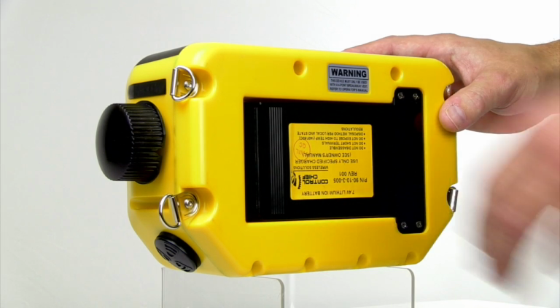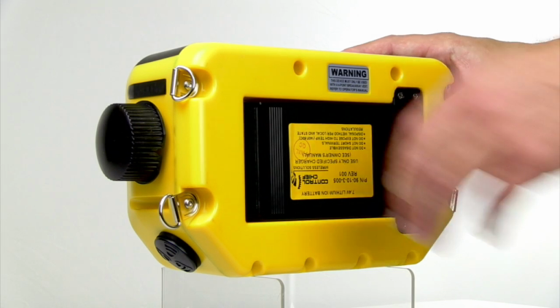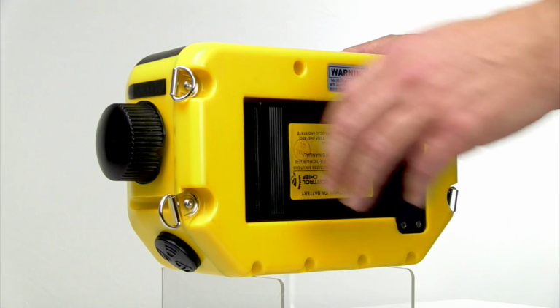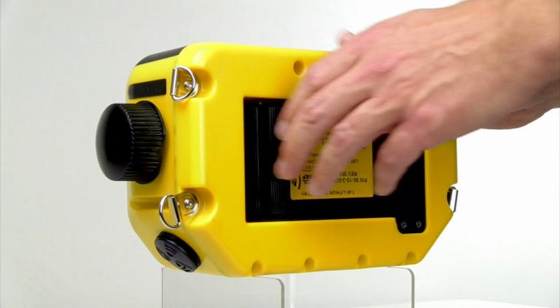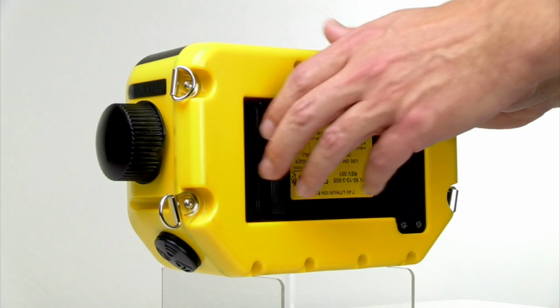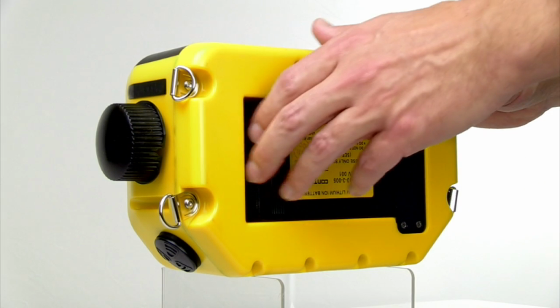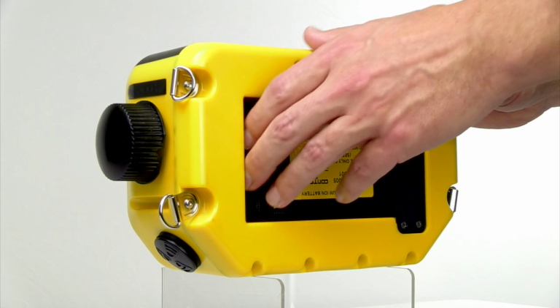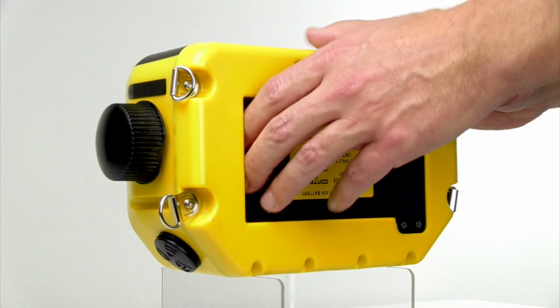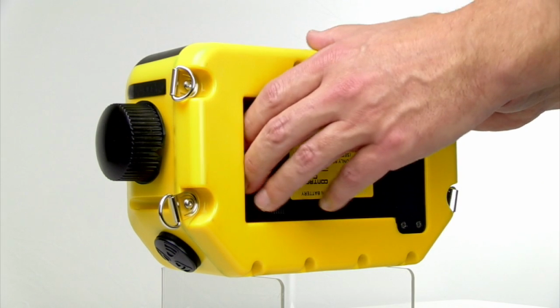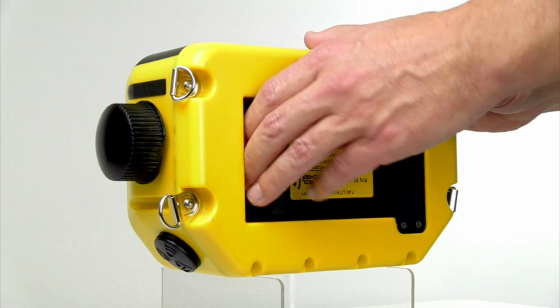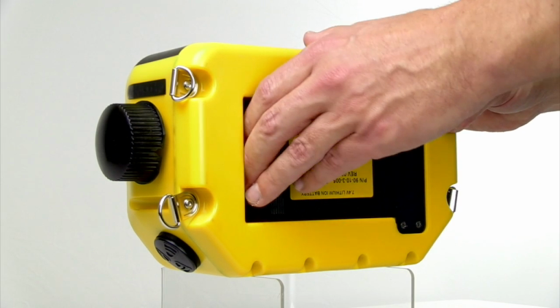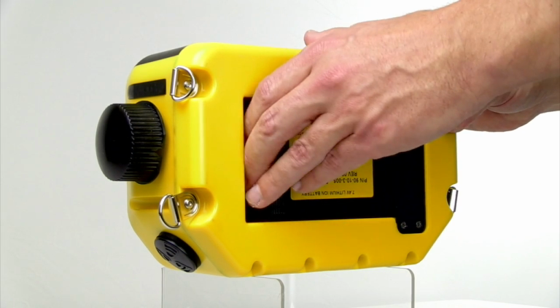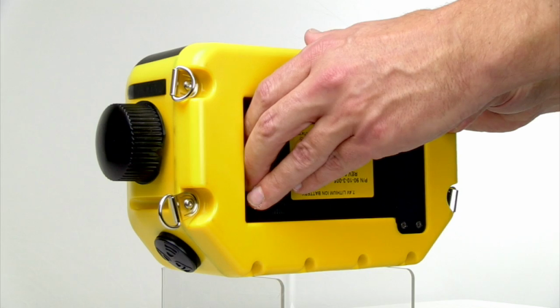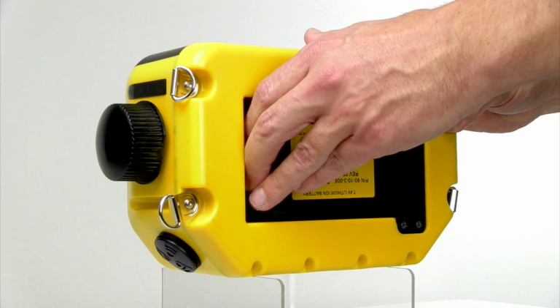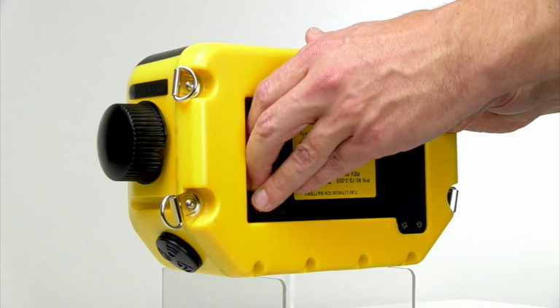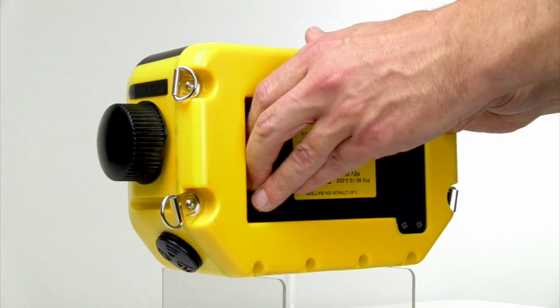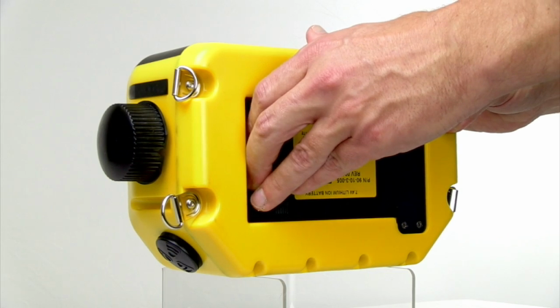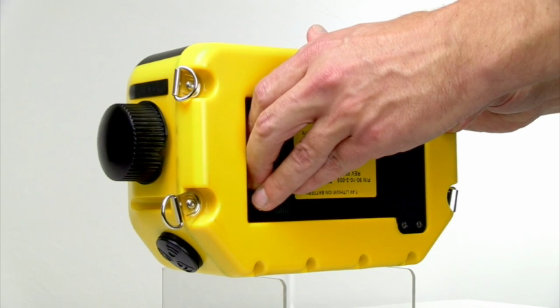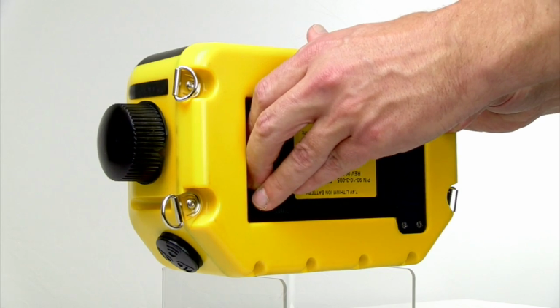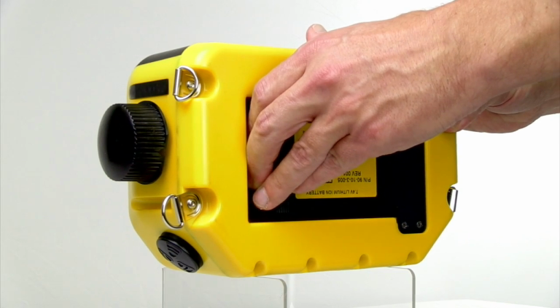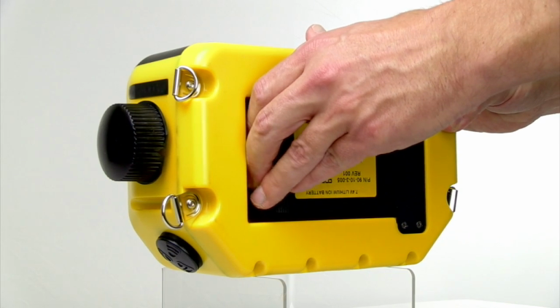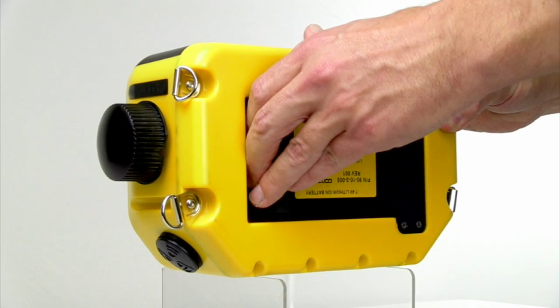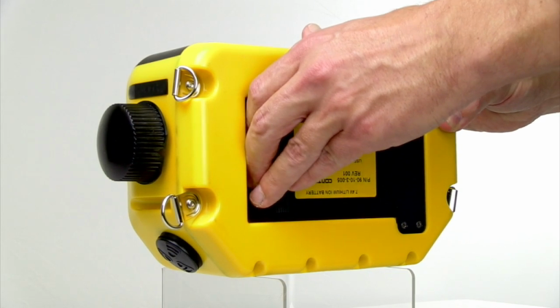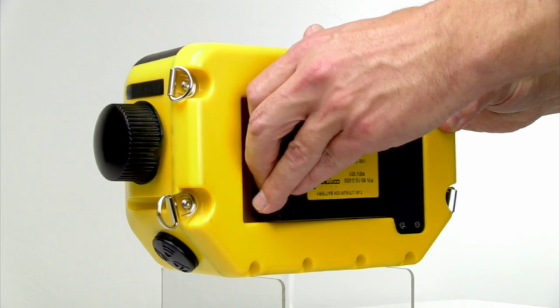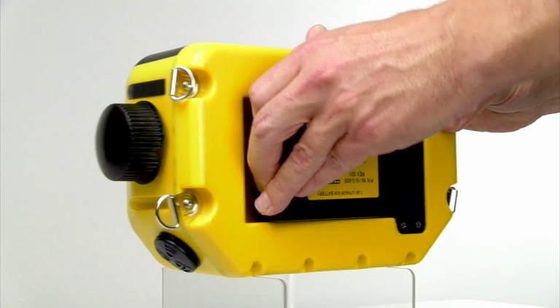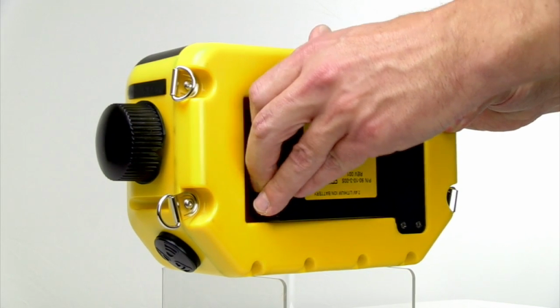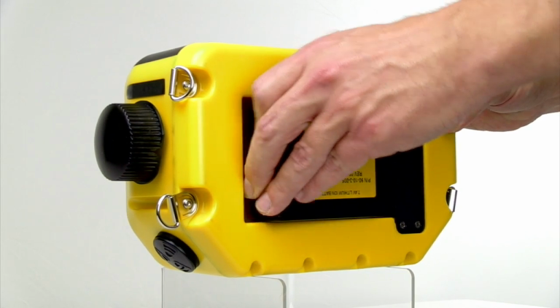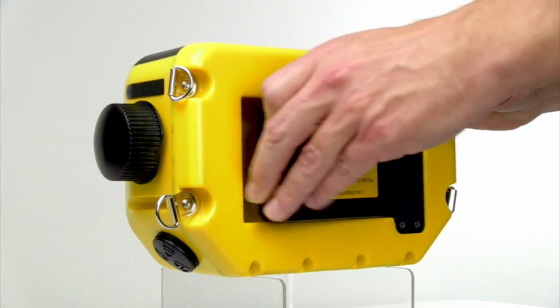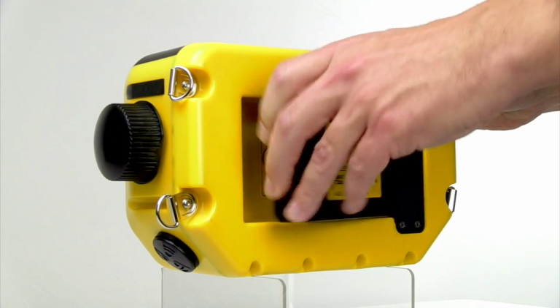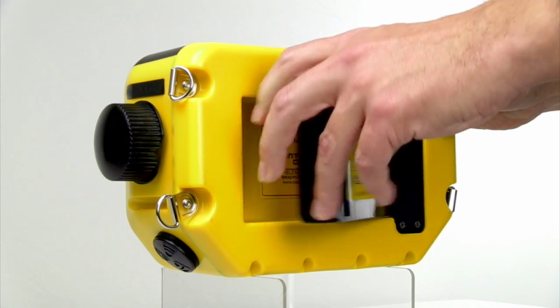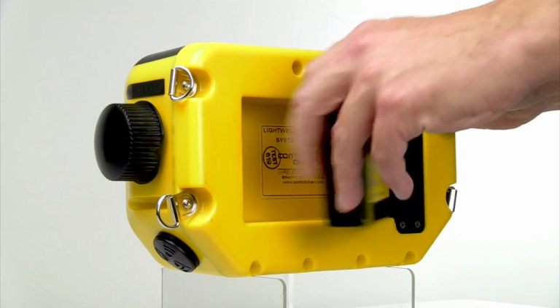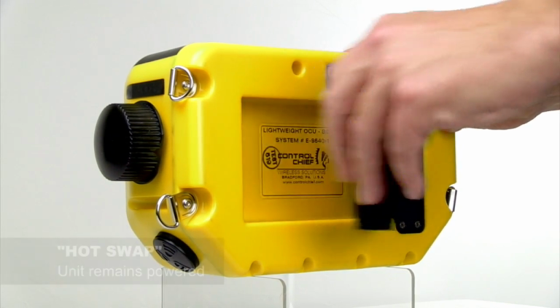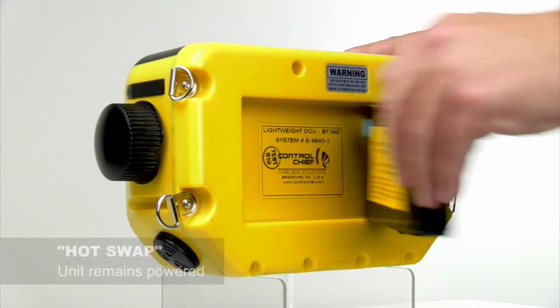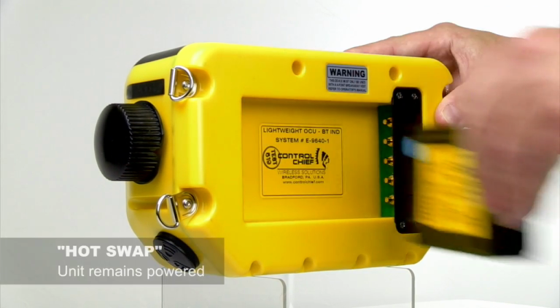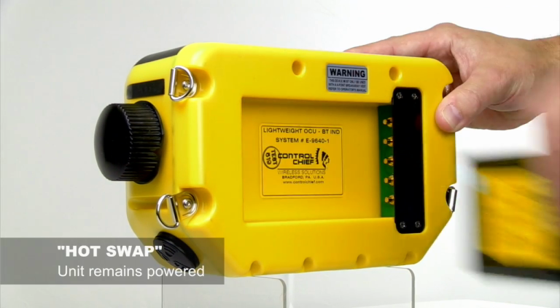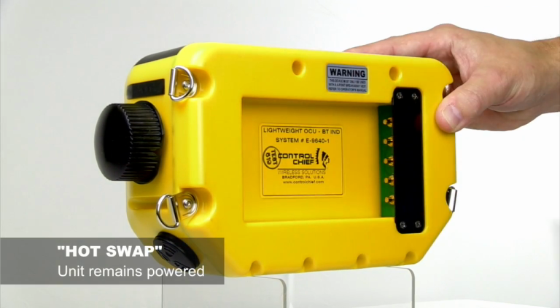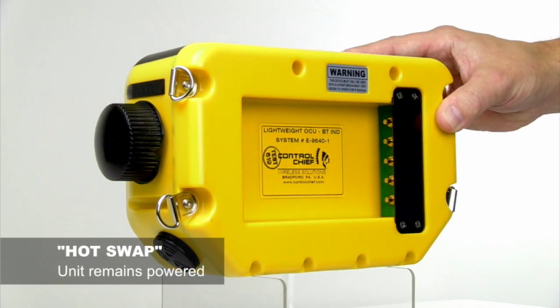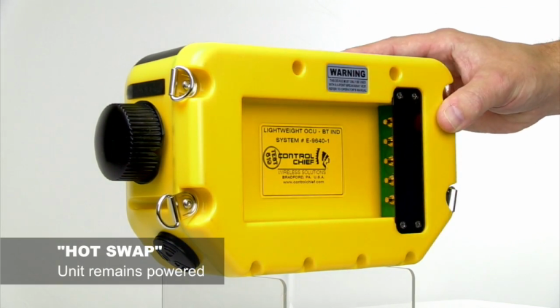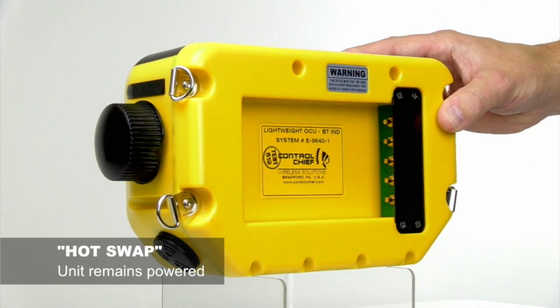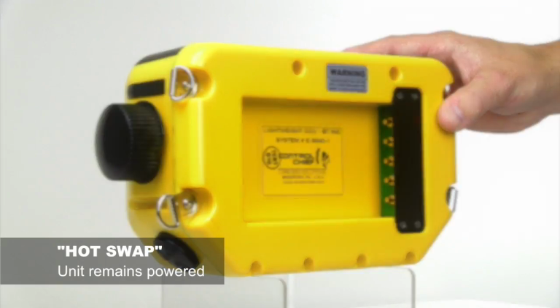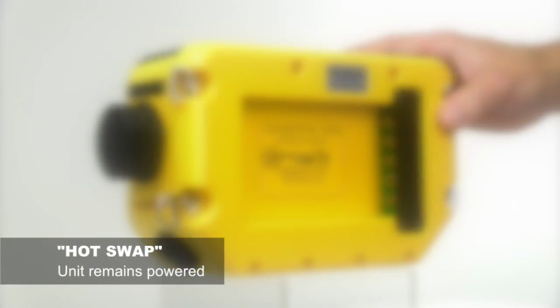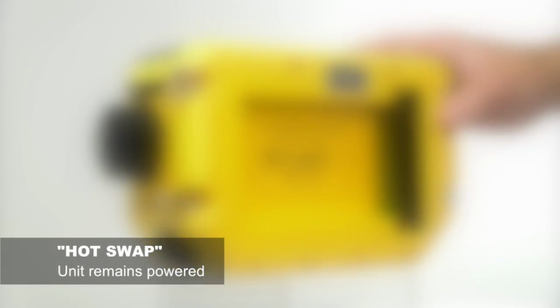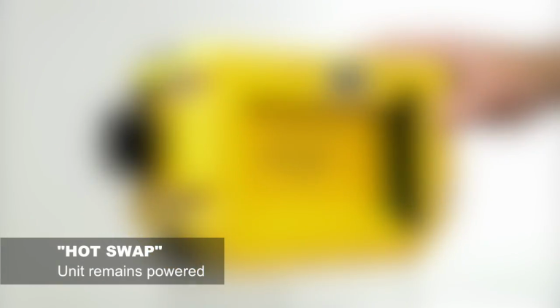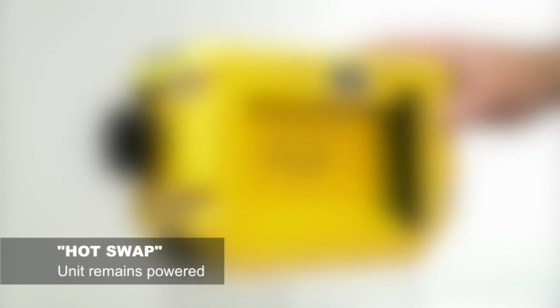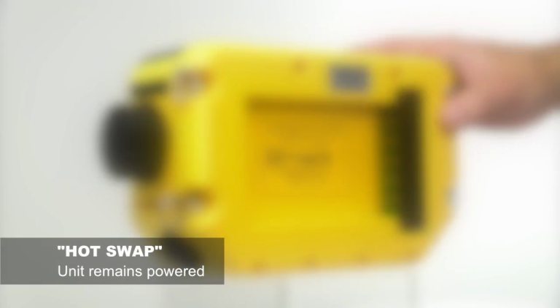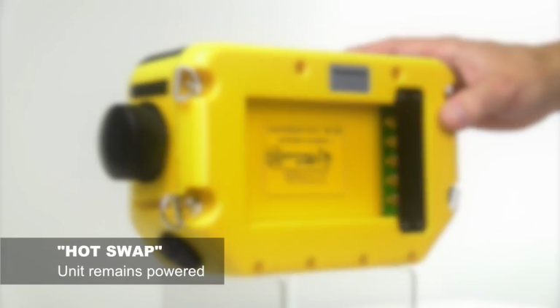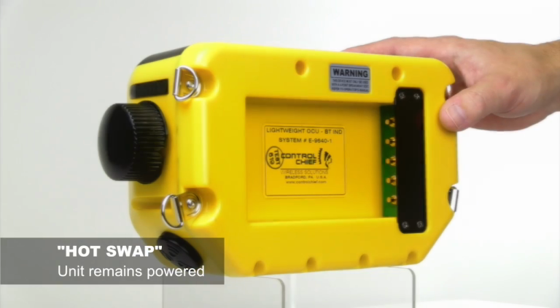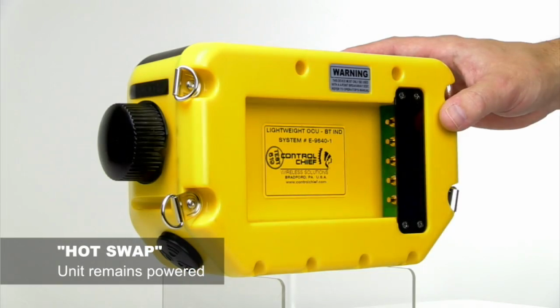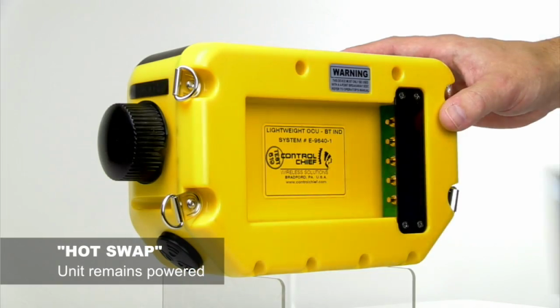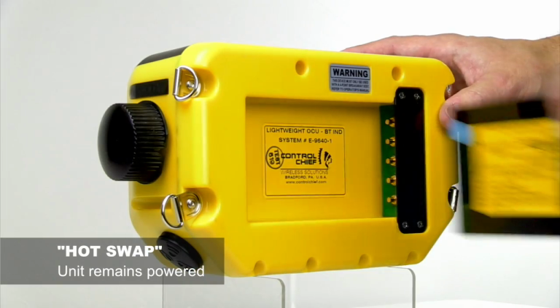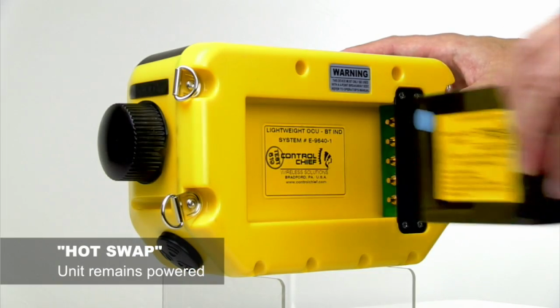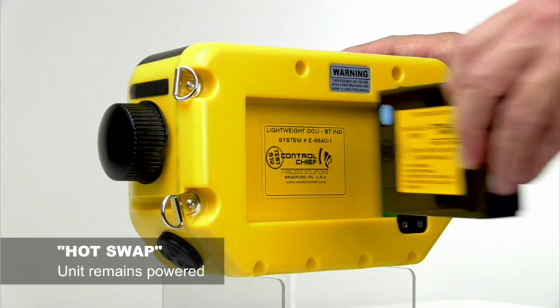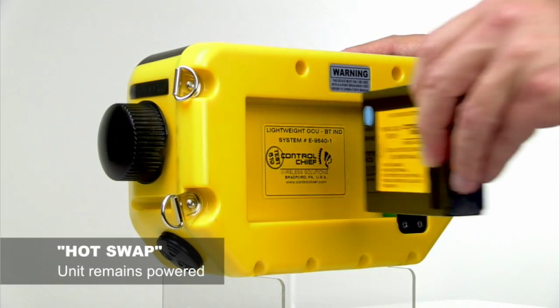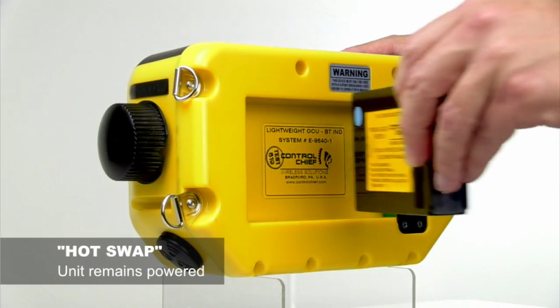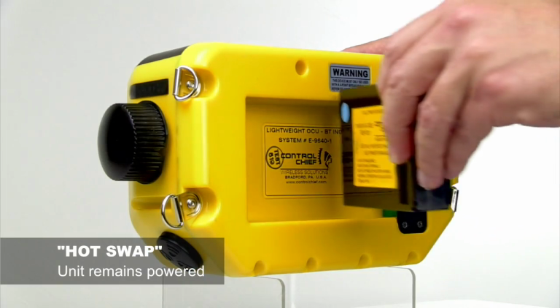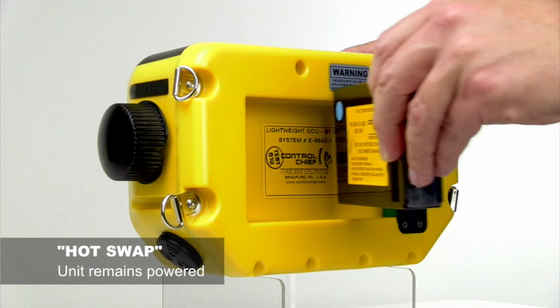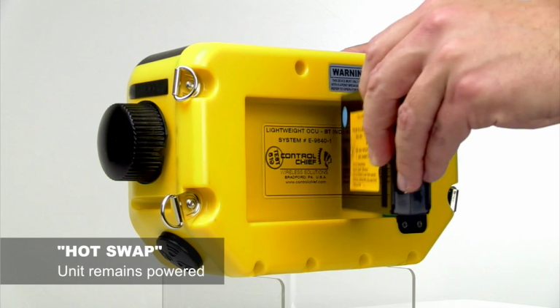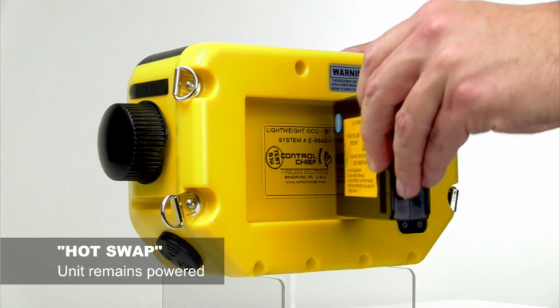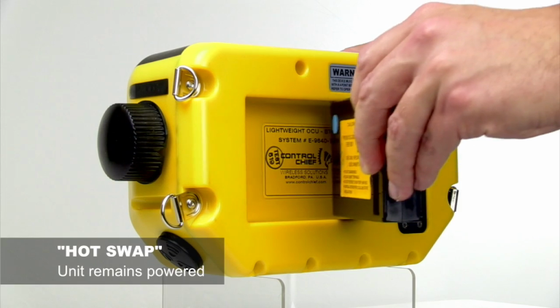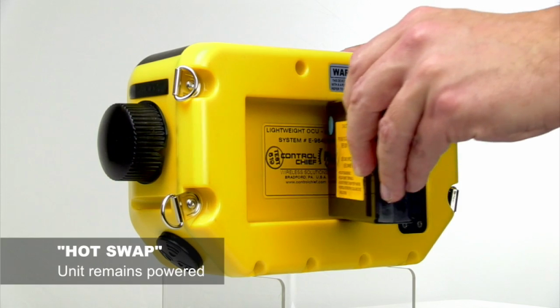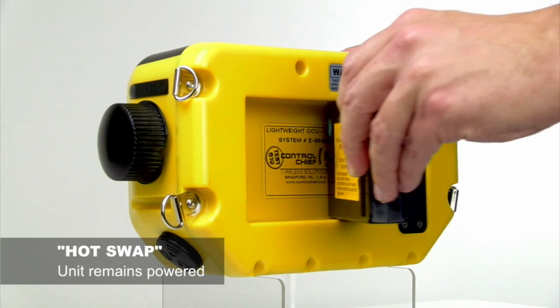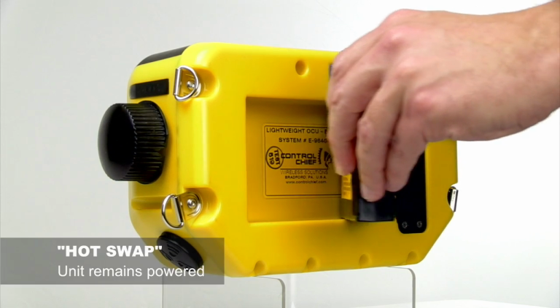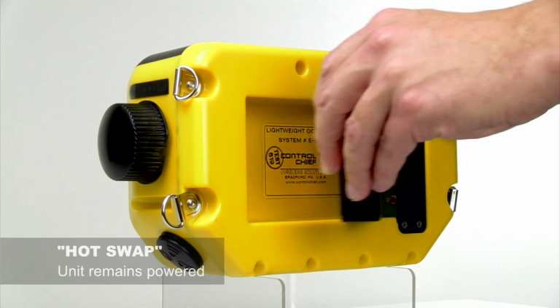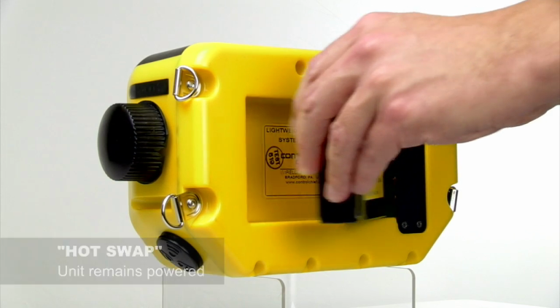The OCU is equipped with a hot swap feature that allows the operator to change batteries without losing power to the unit.